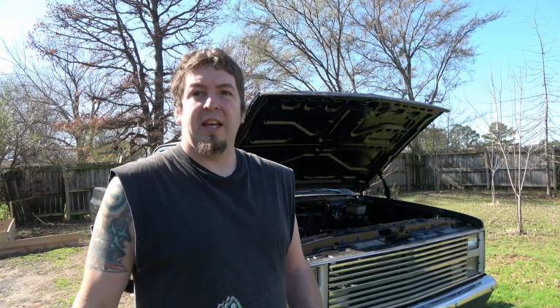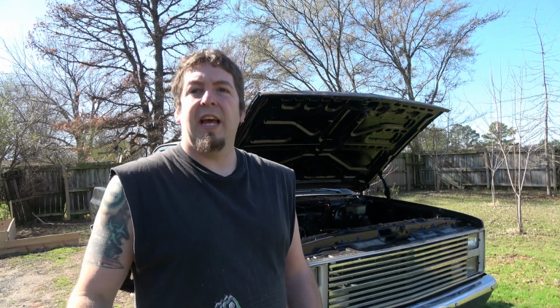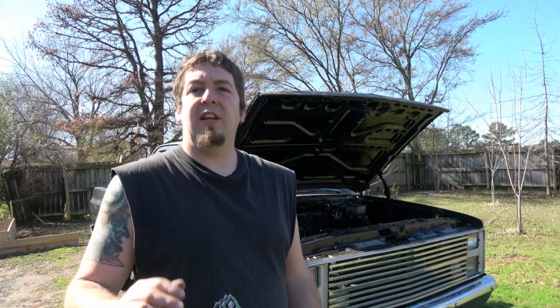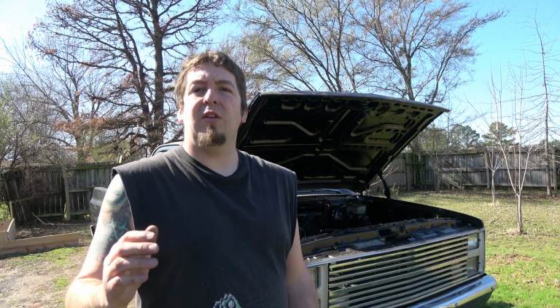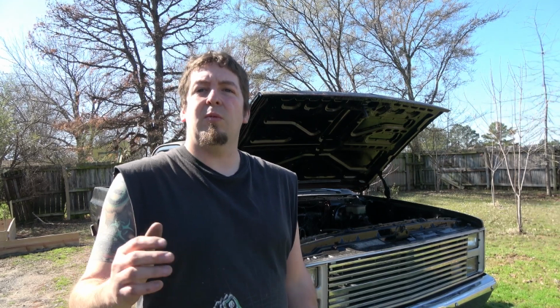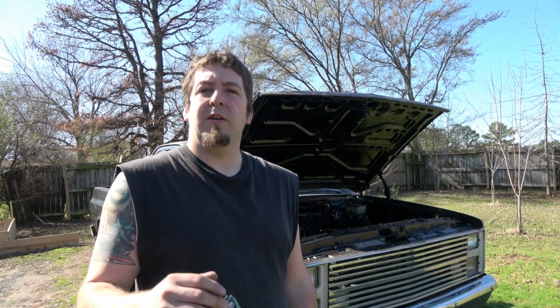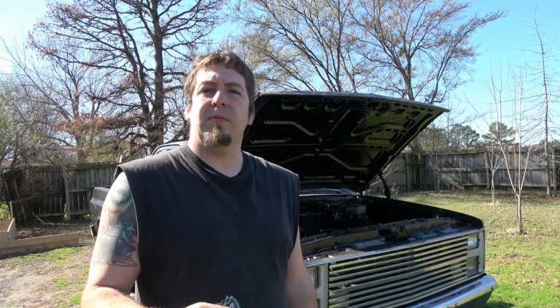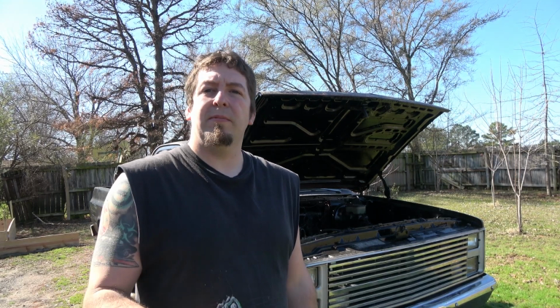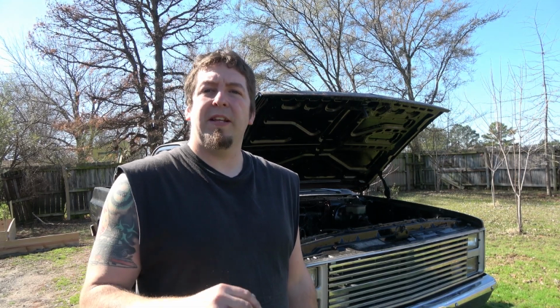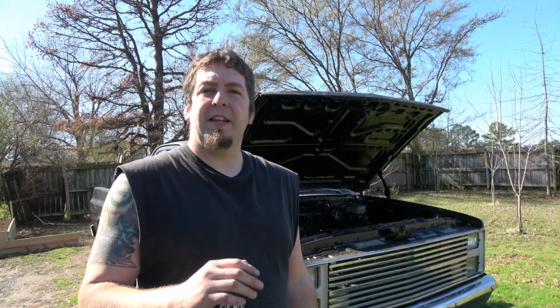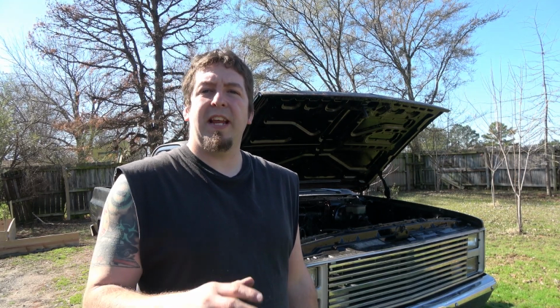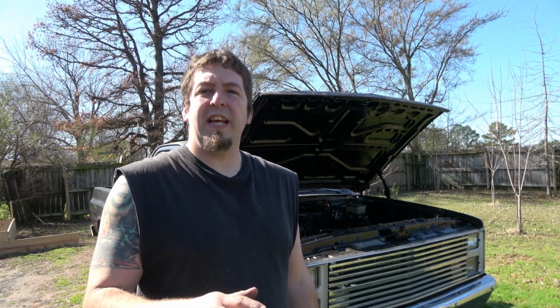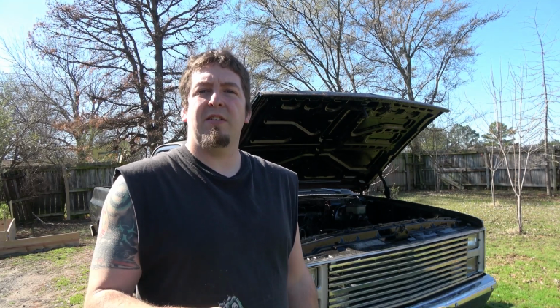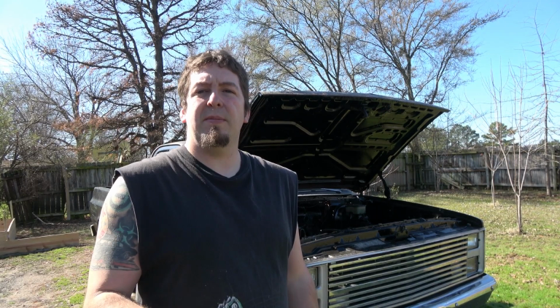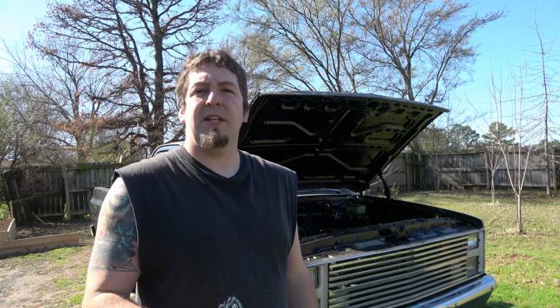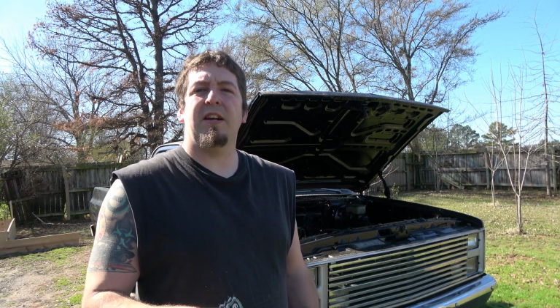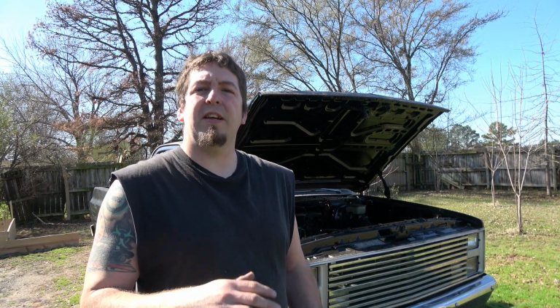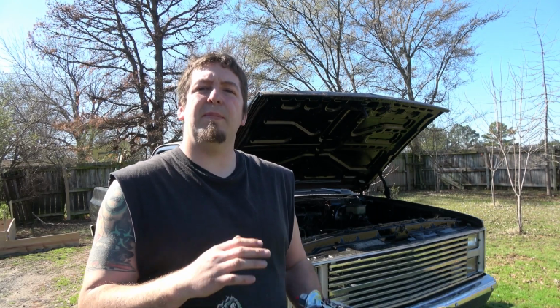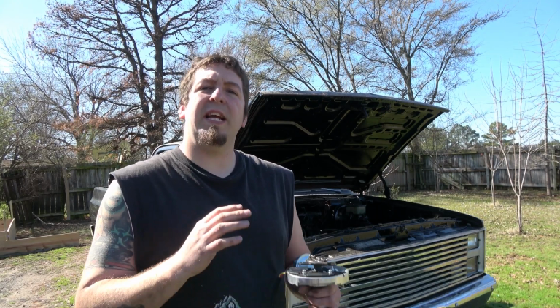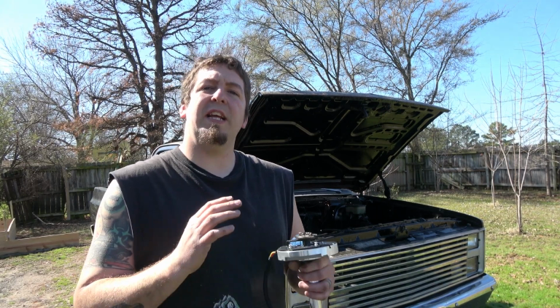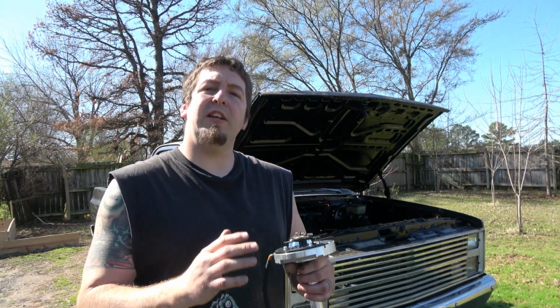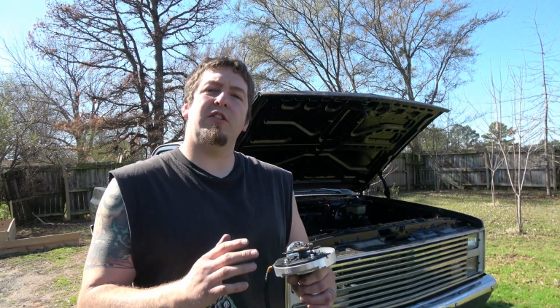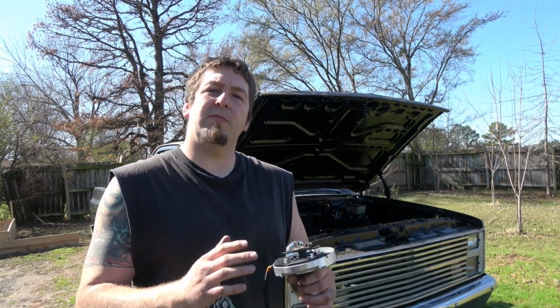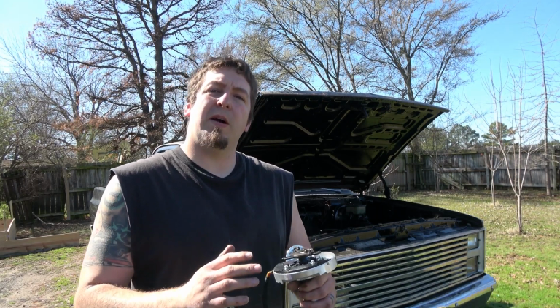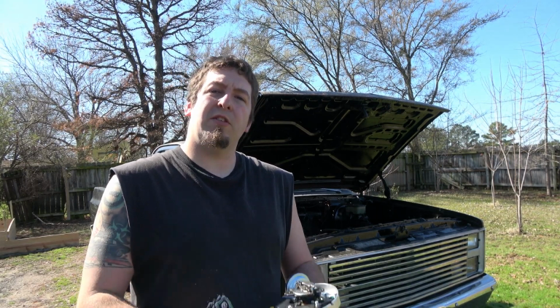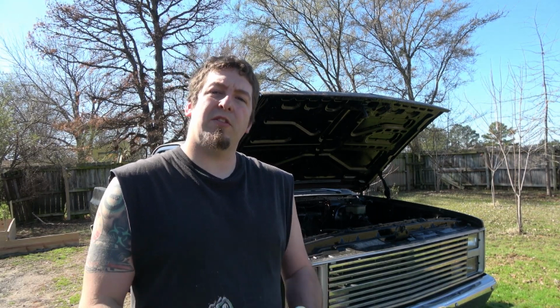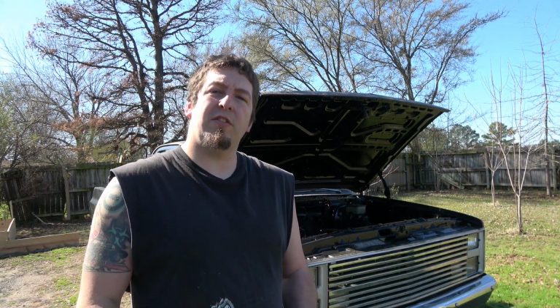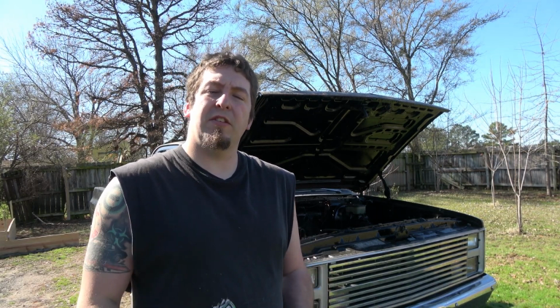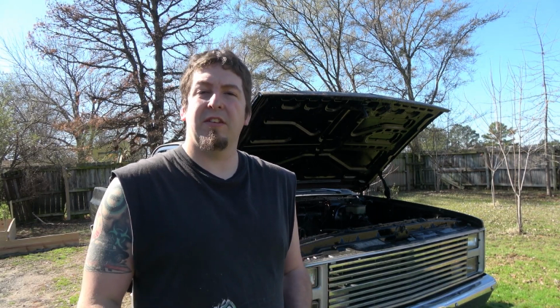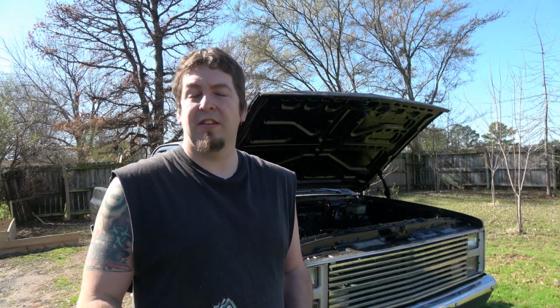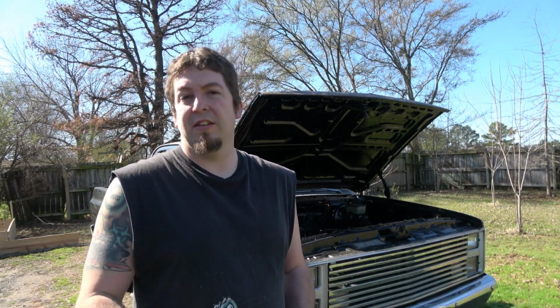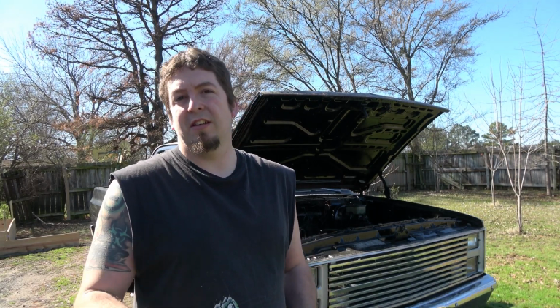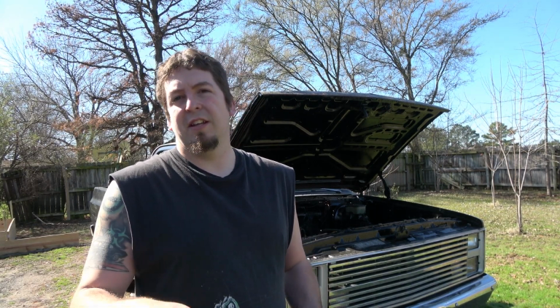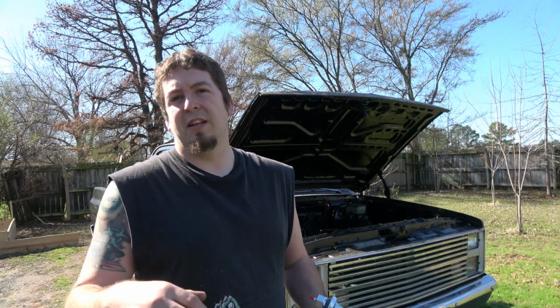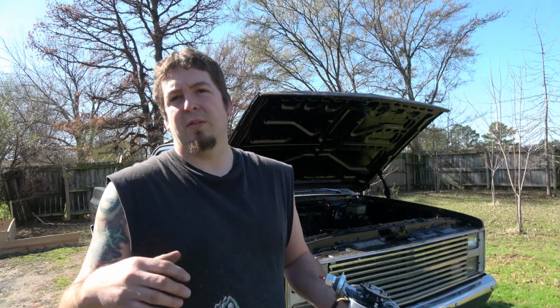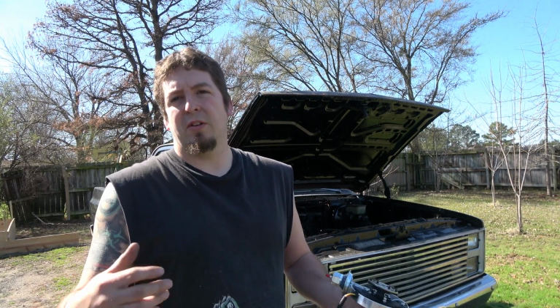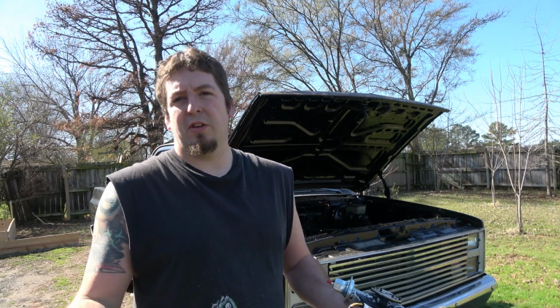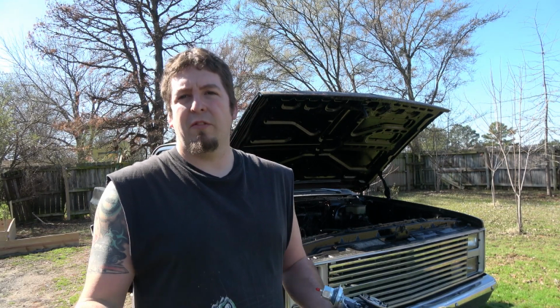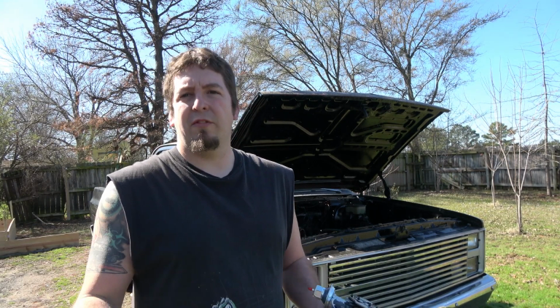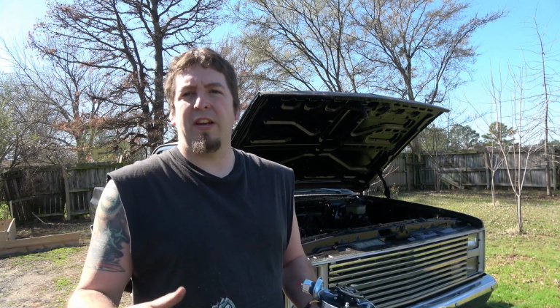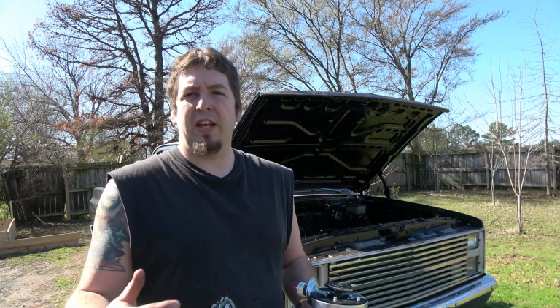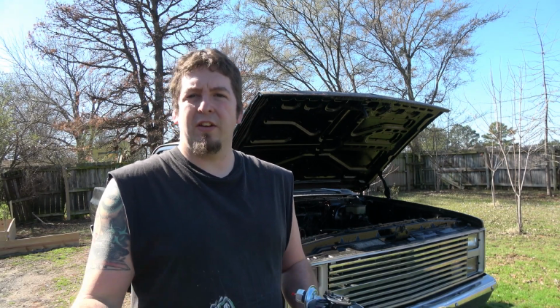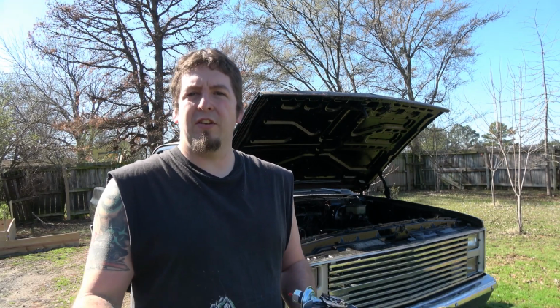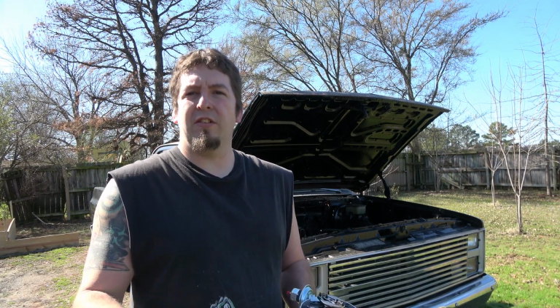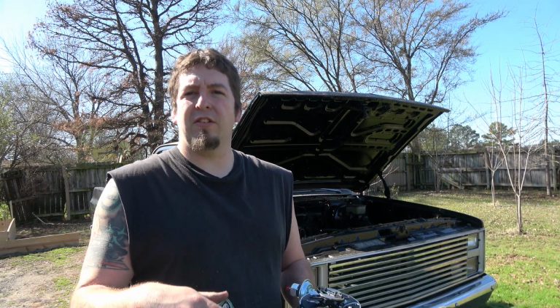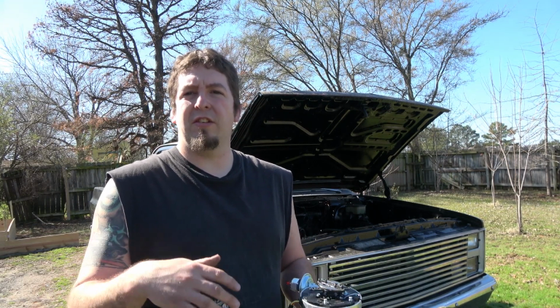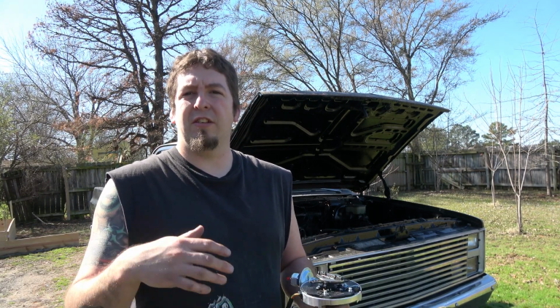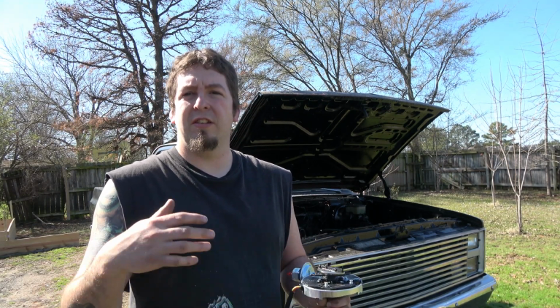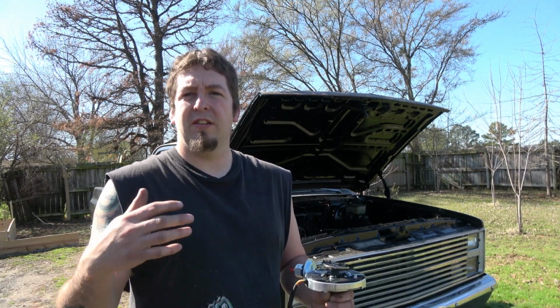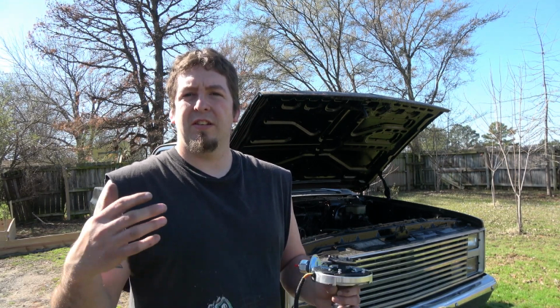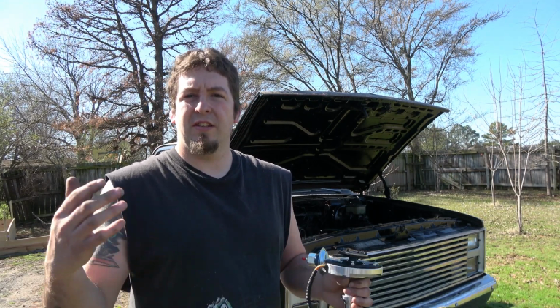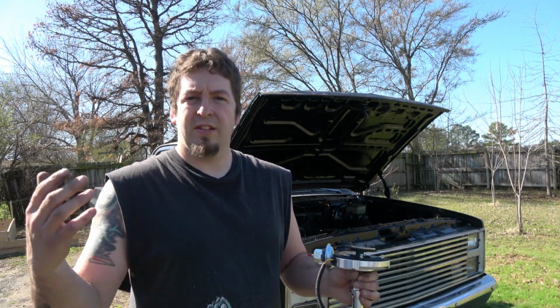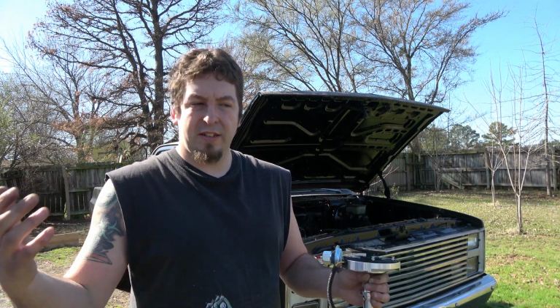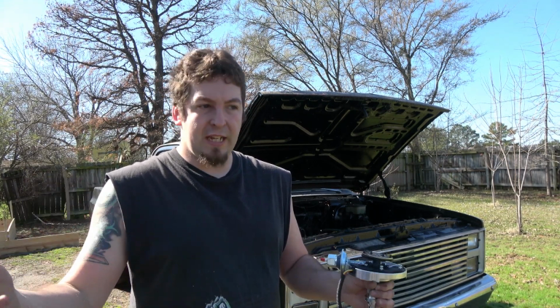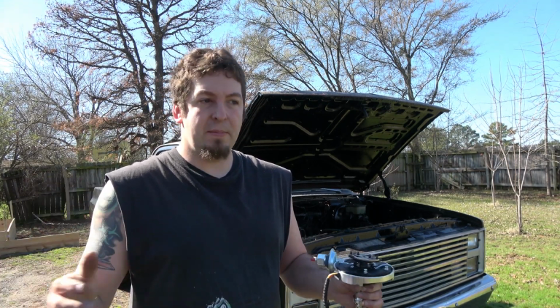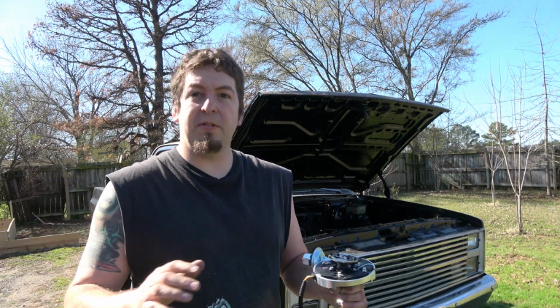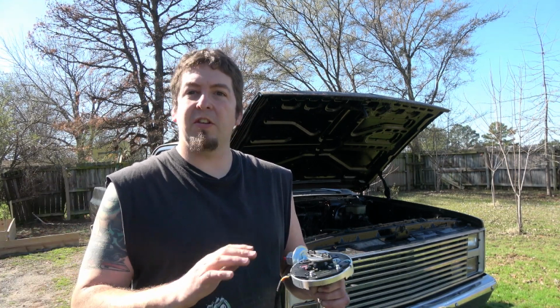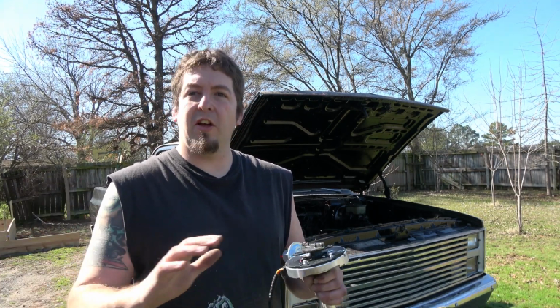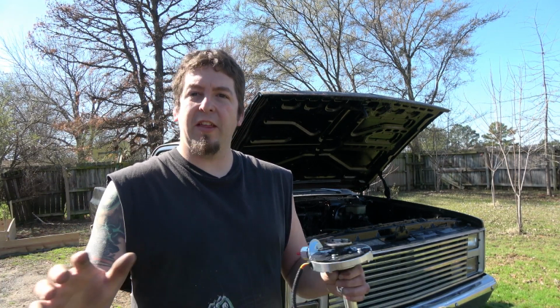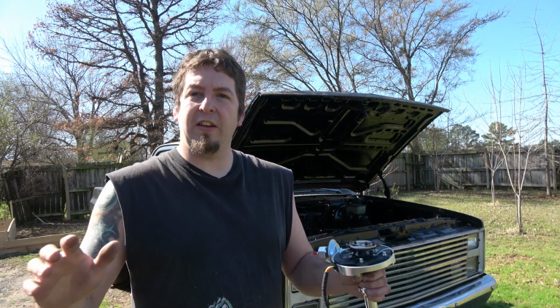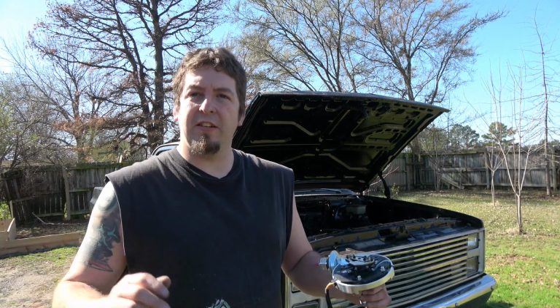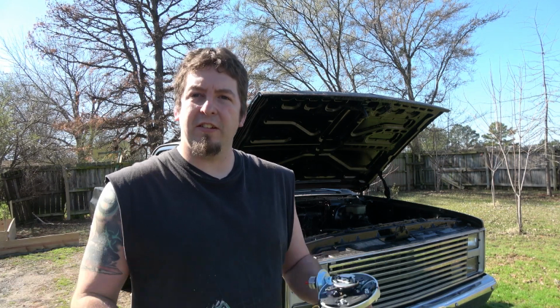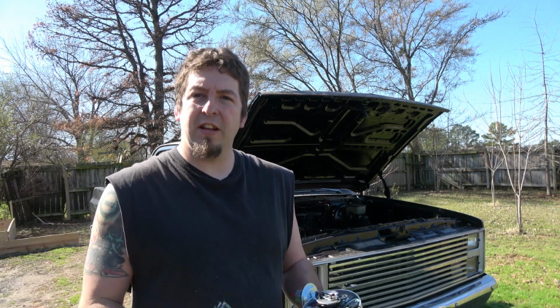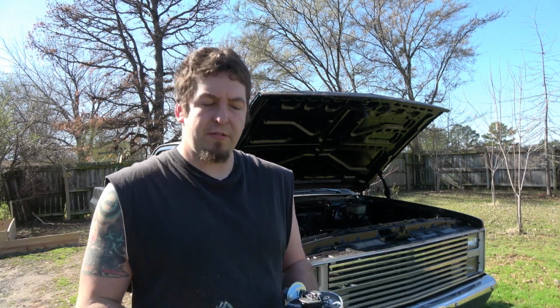Hello and welcome. Today I'm going to be talking about ignition modules — failures, tips, and all that good stuff.